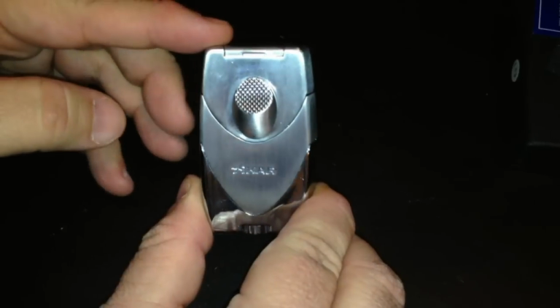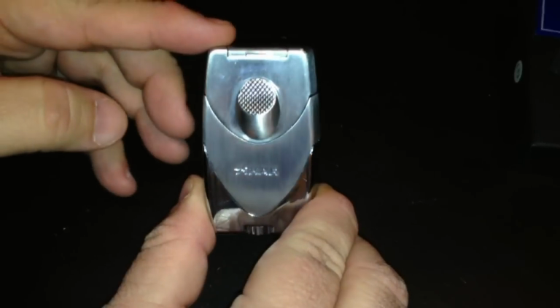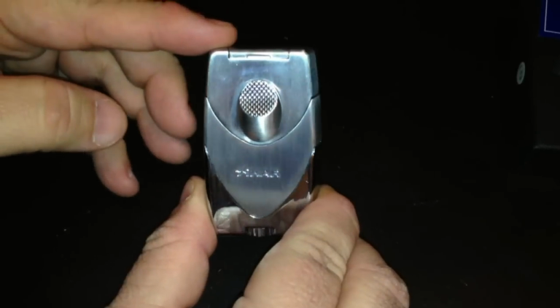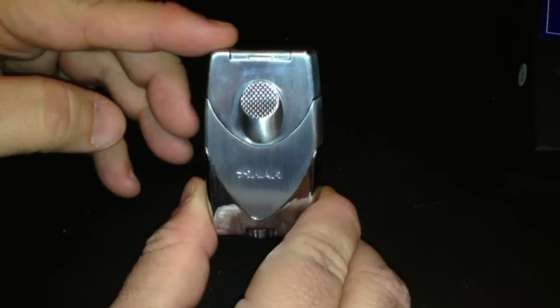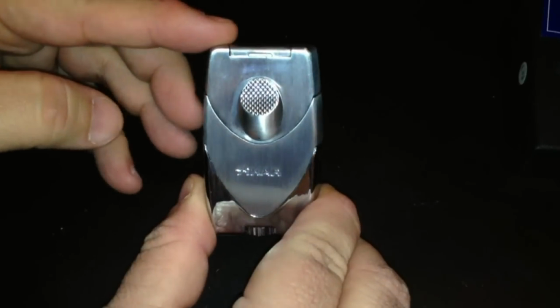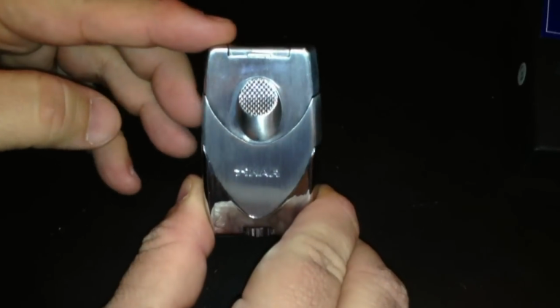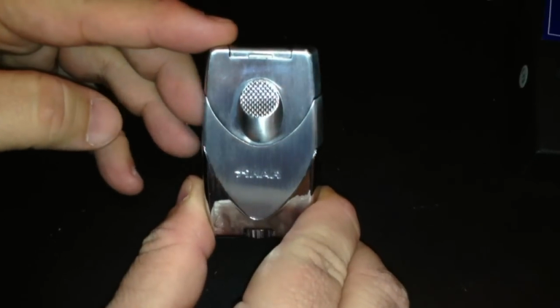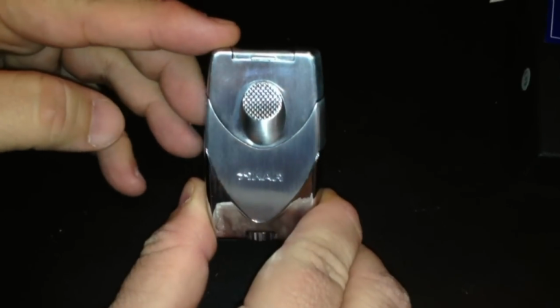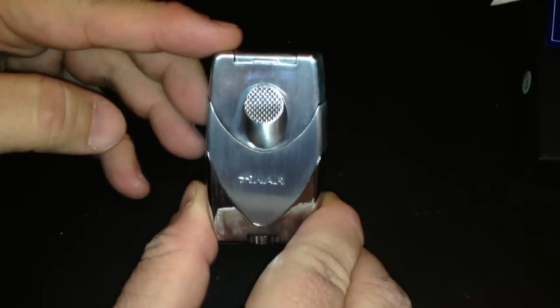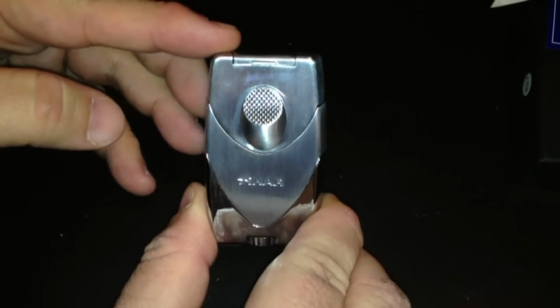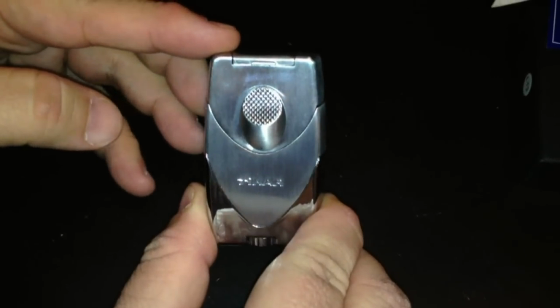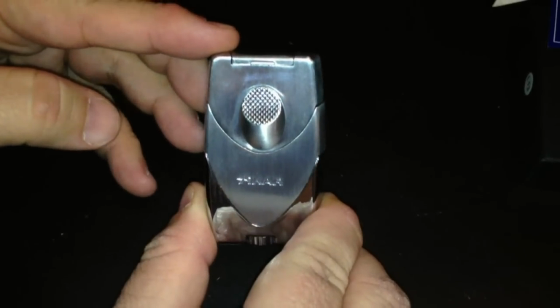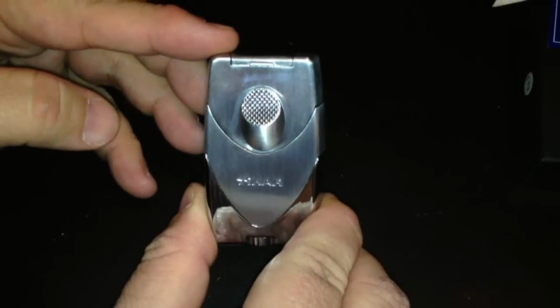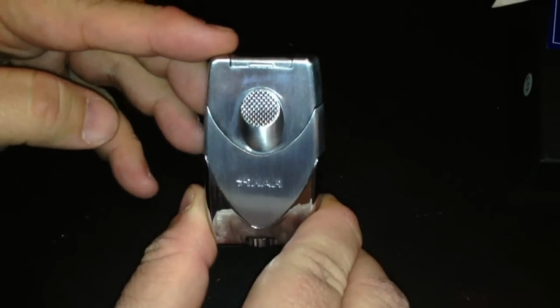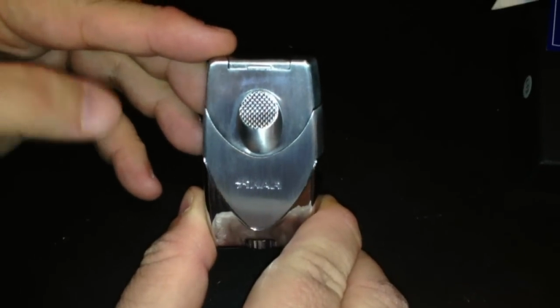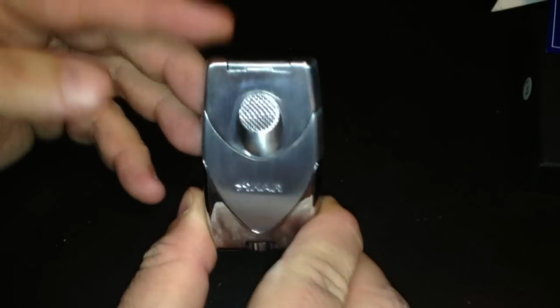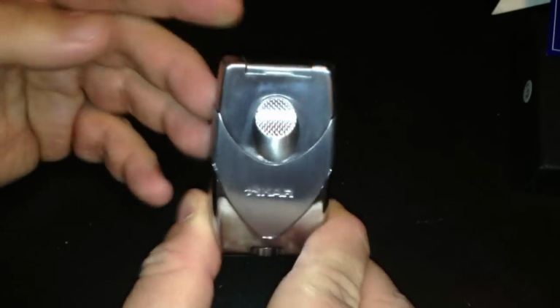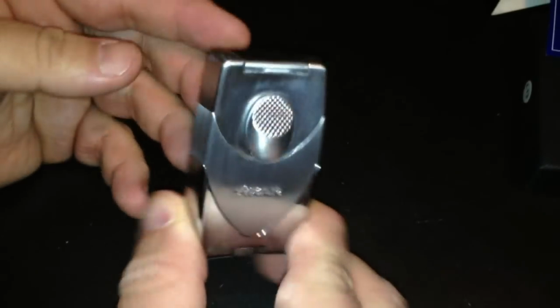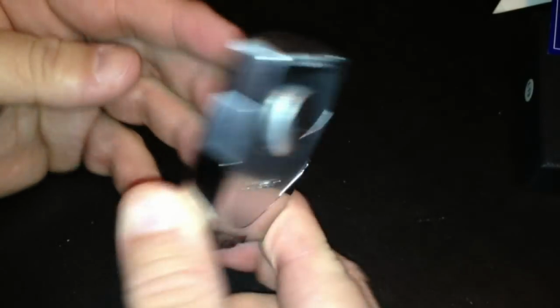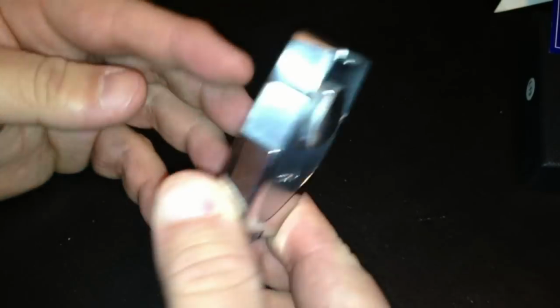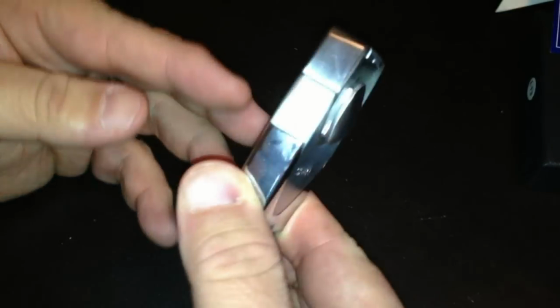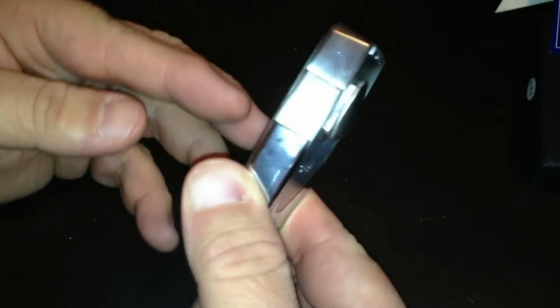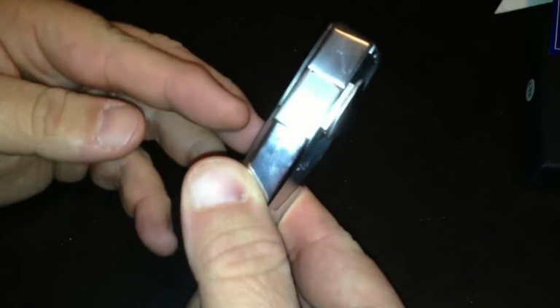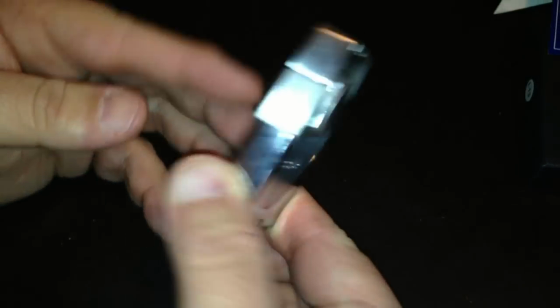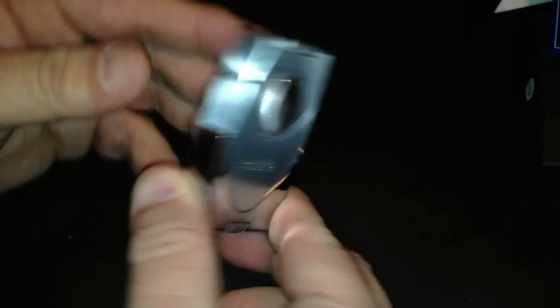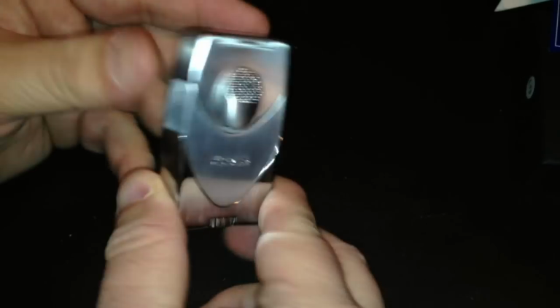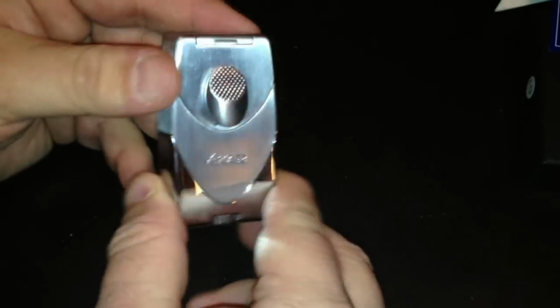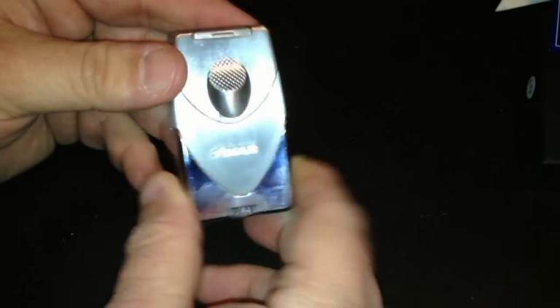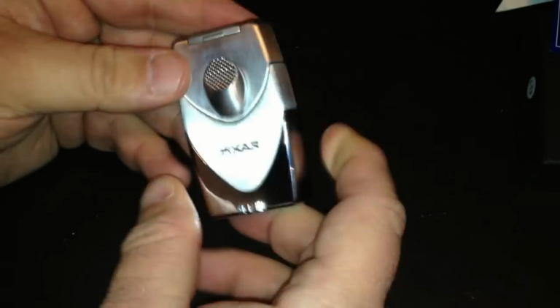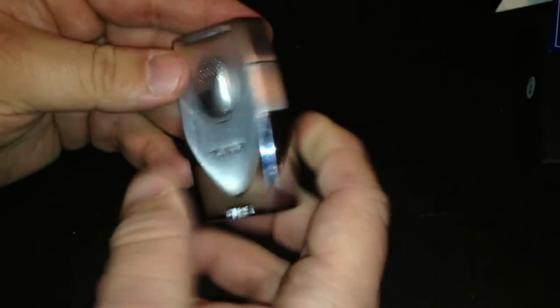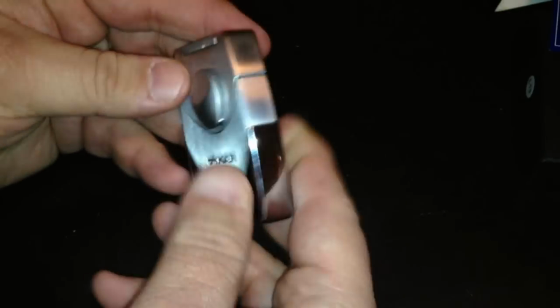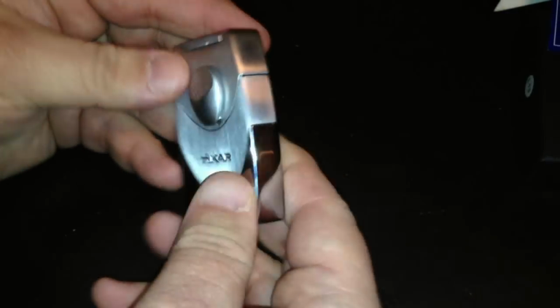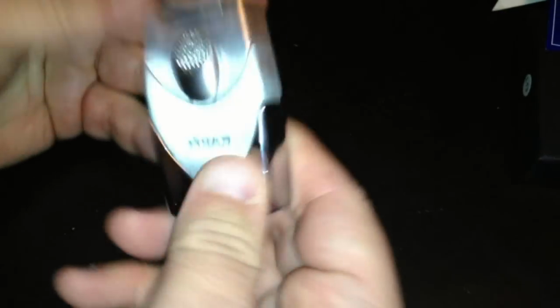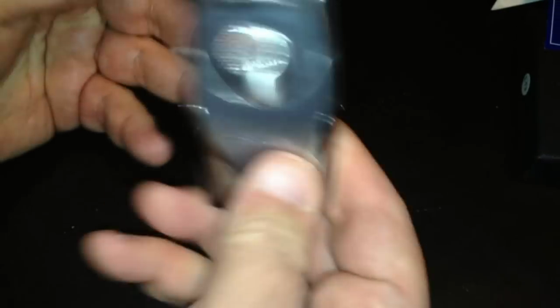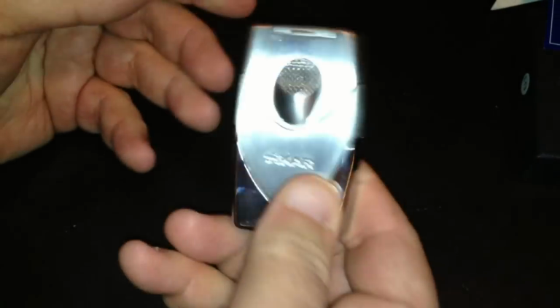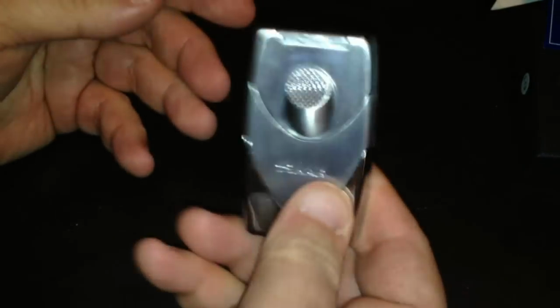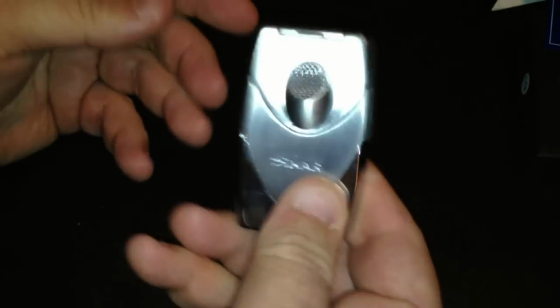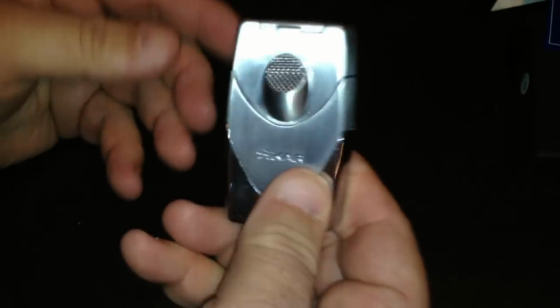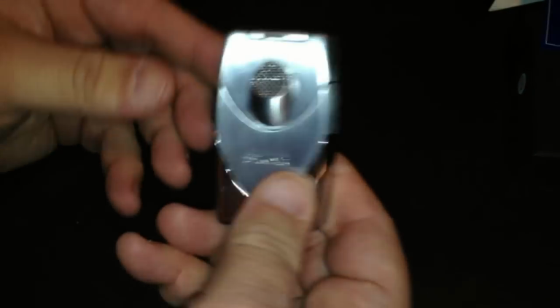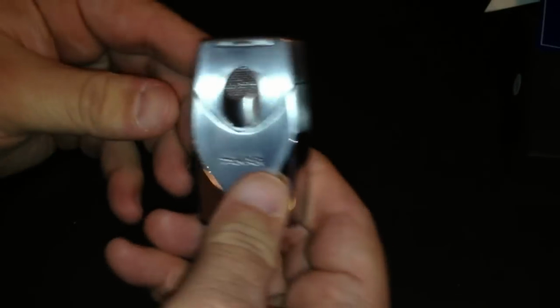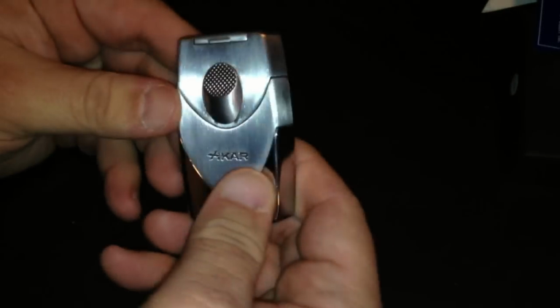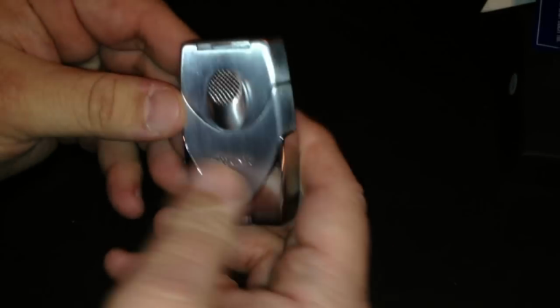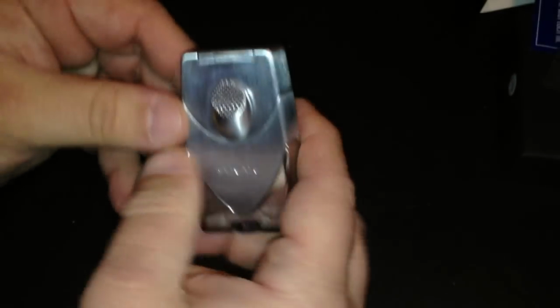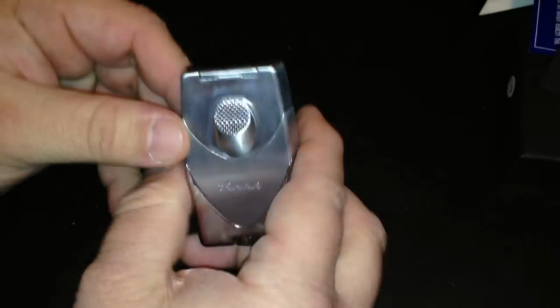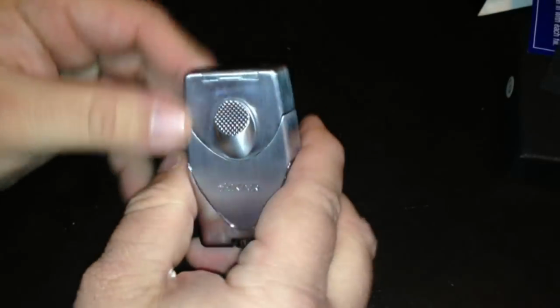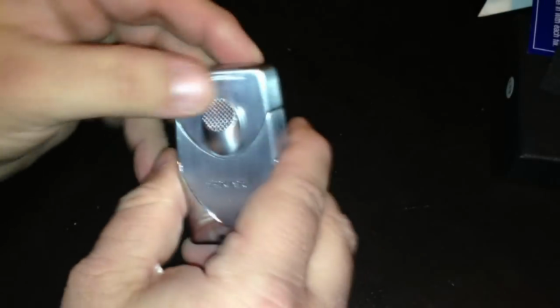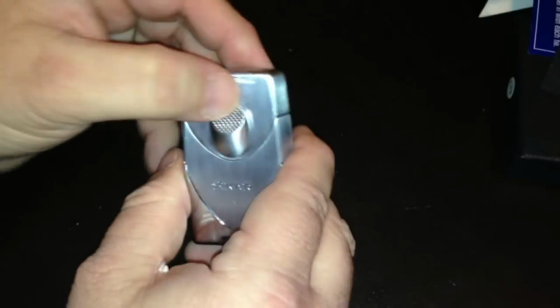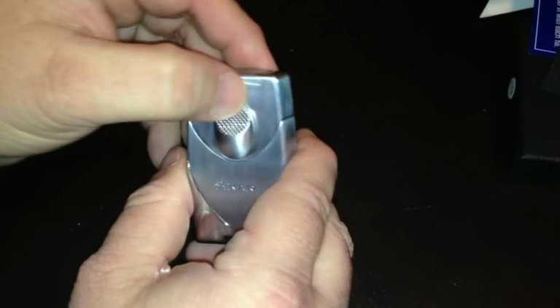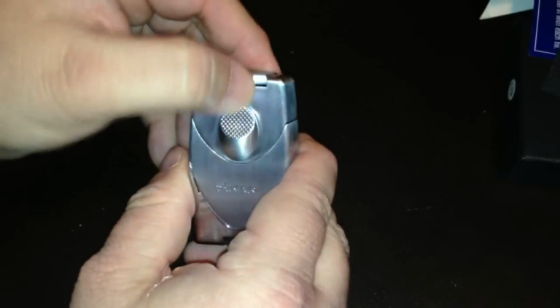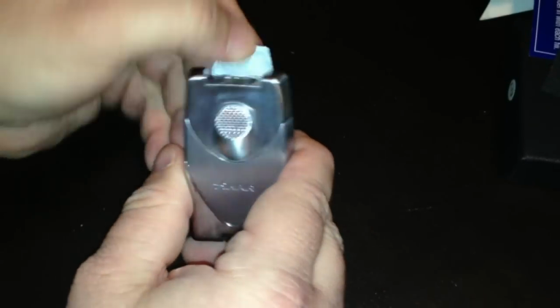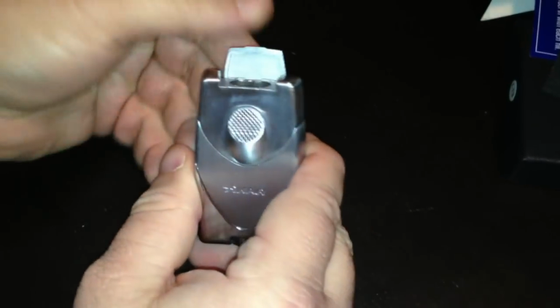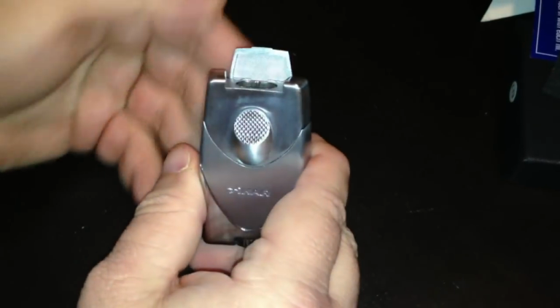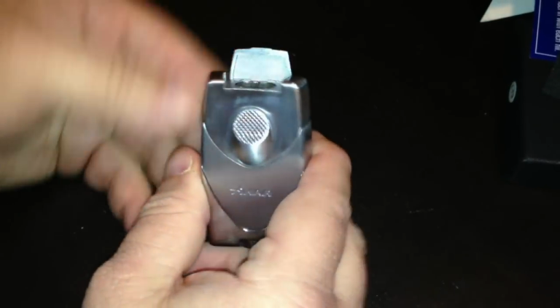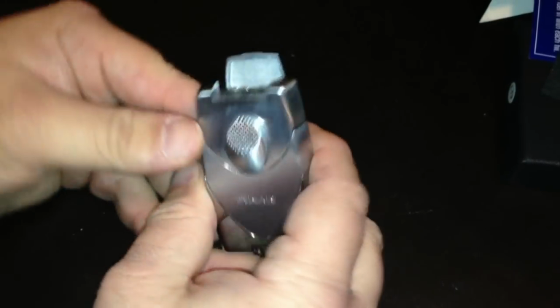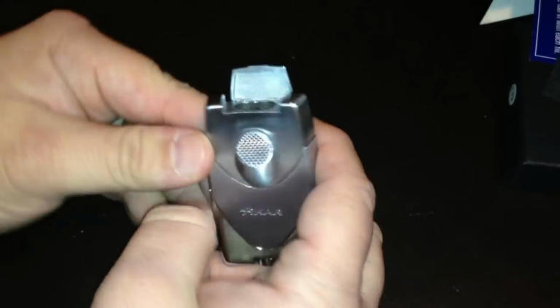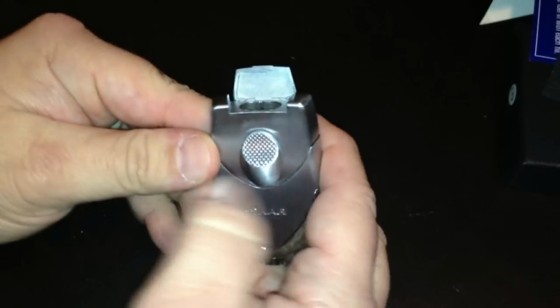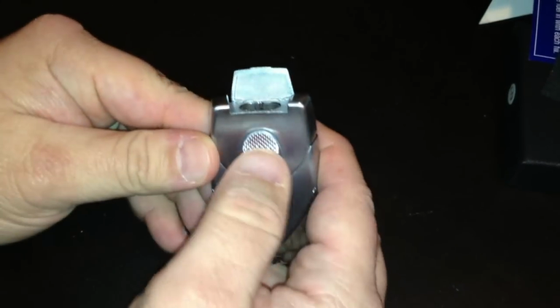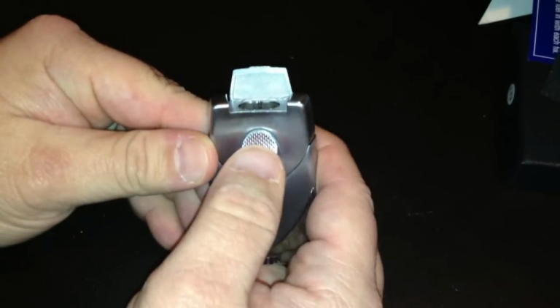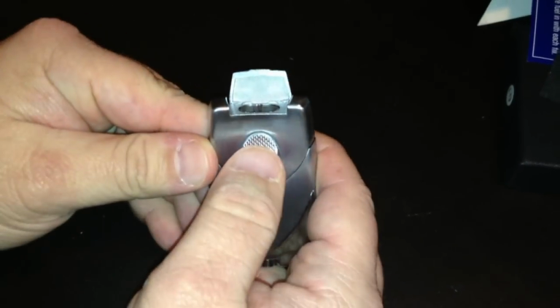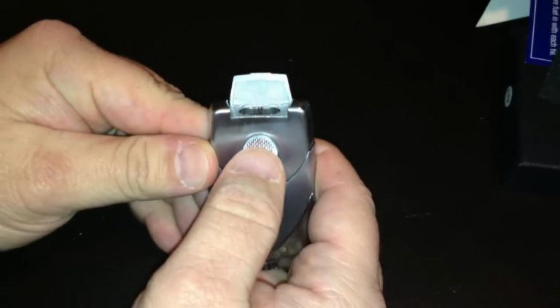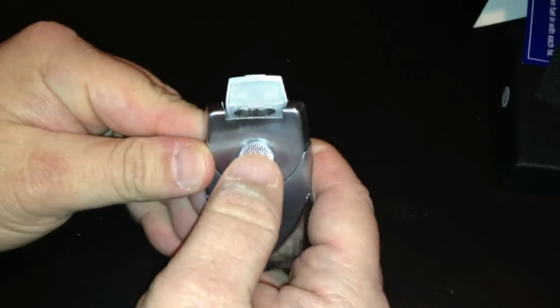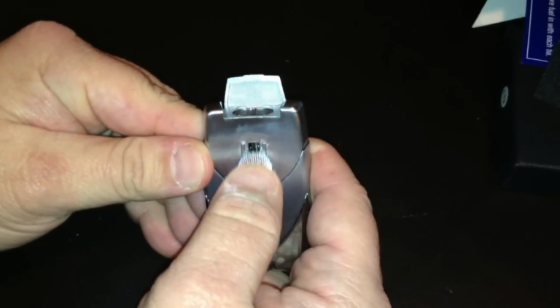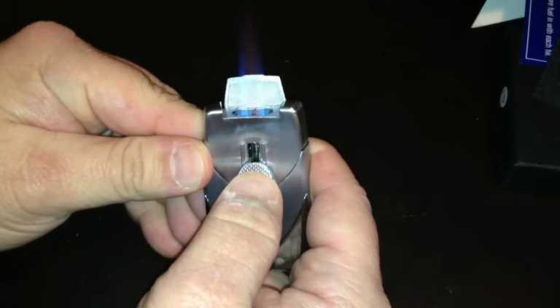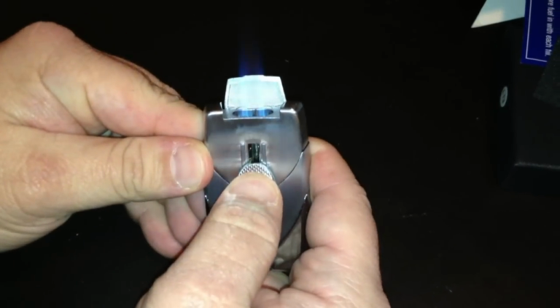It's a nice chunky feel to it, it's got a good weight to it, it's got your manual flip top — and there you go, your double flame.